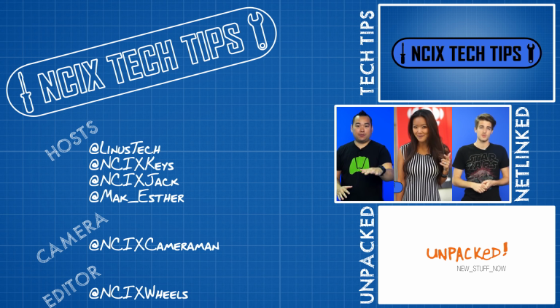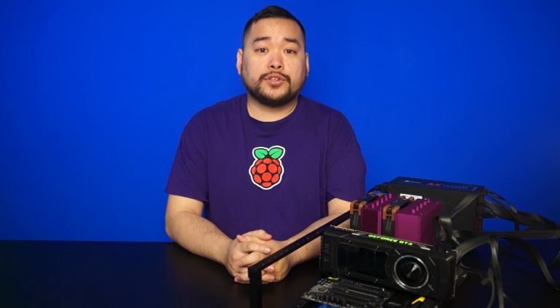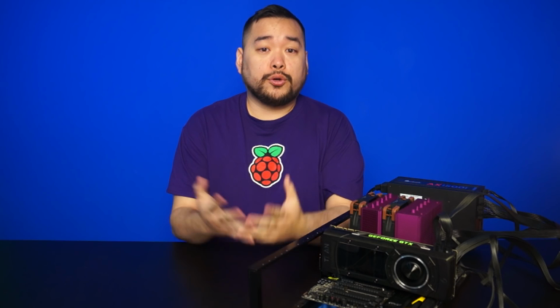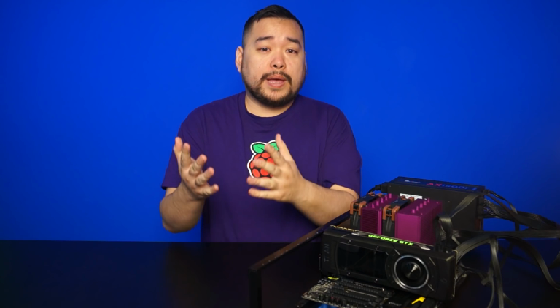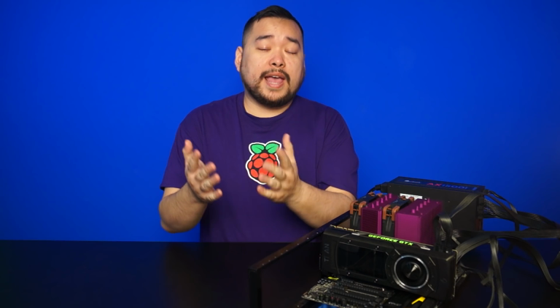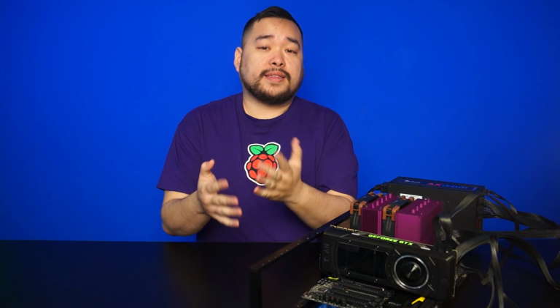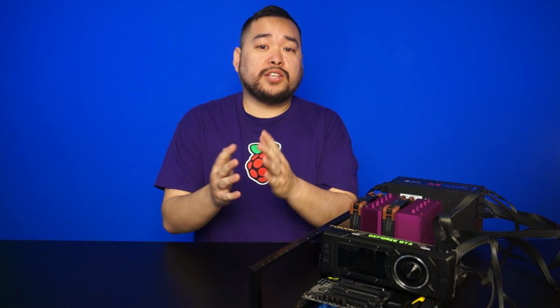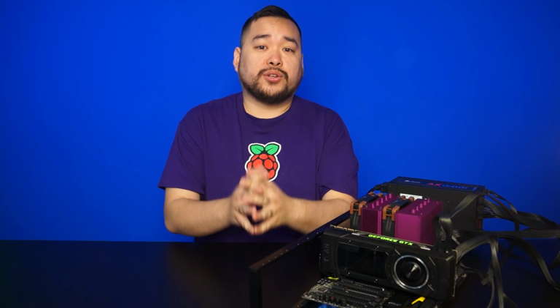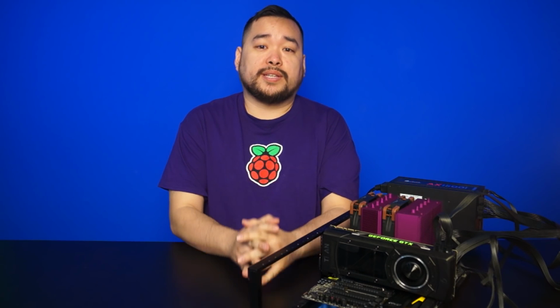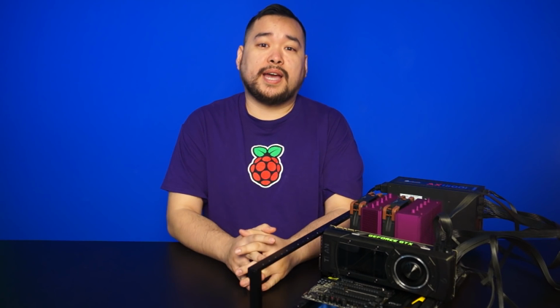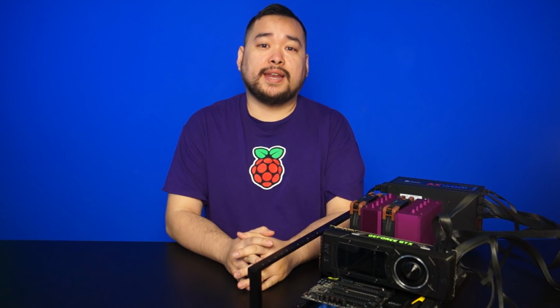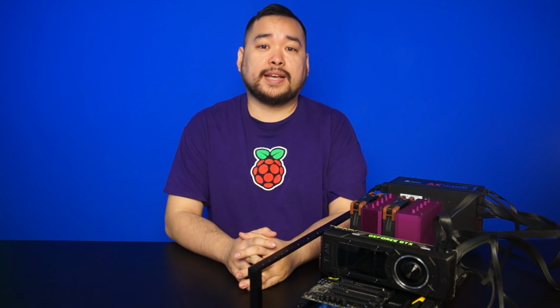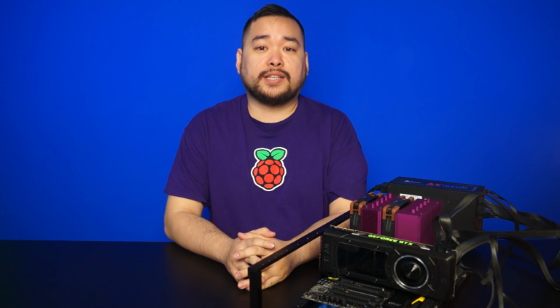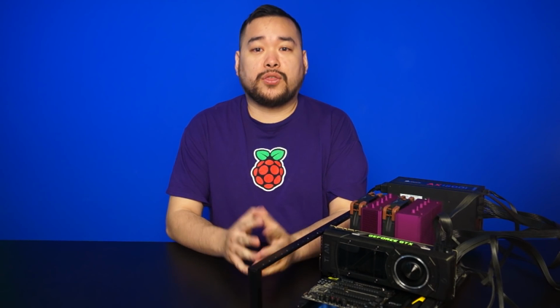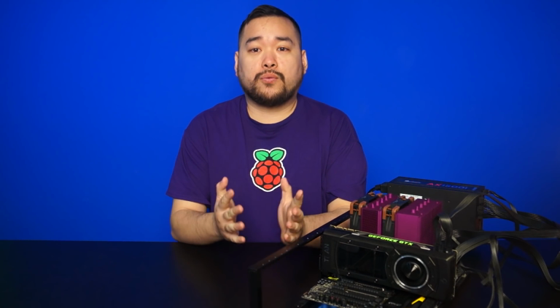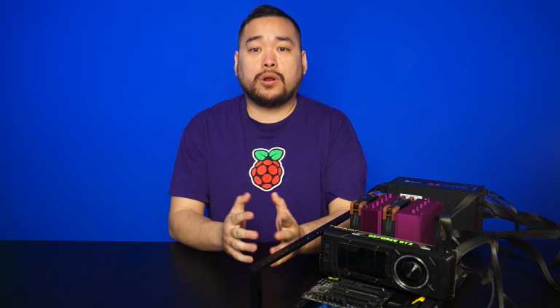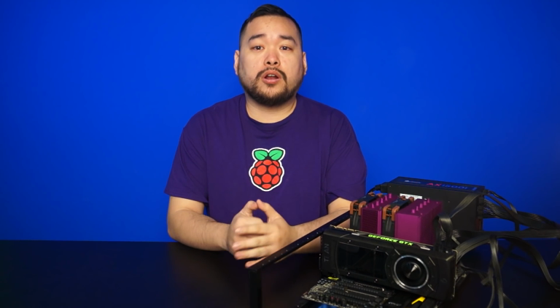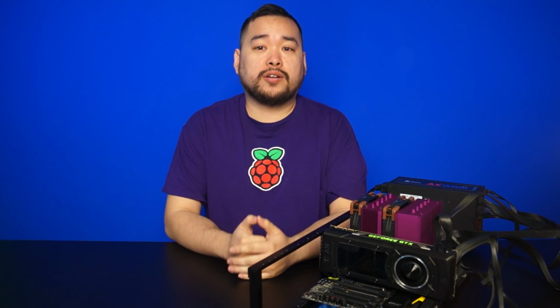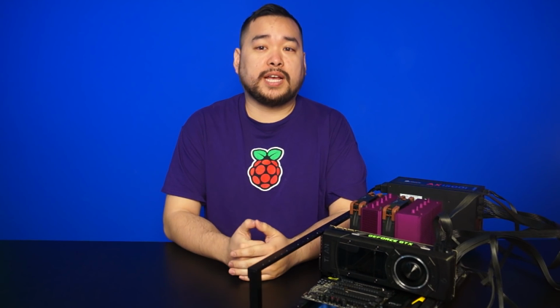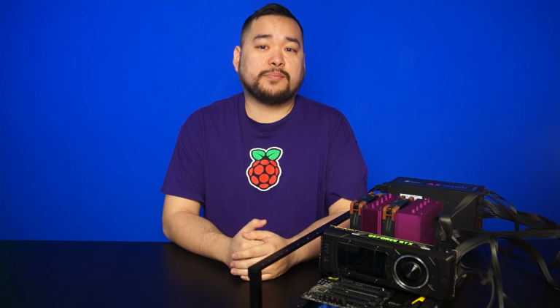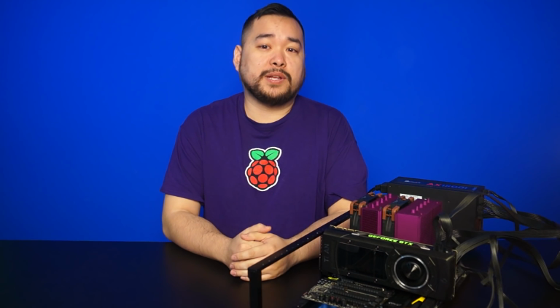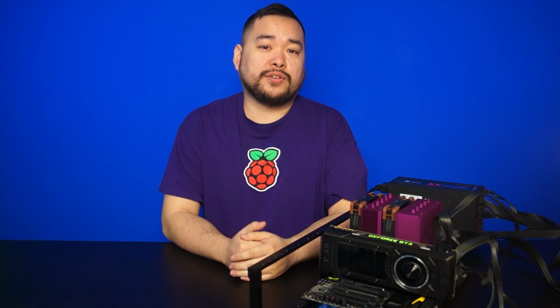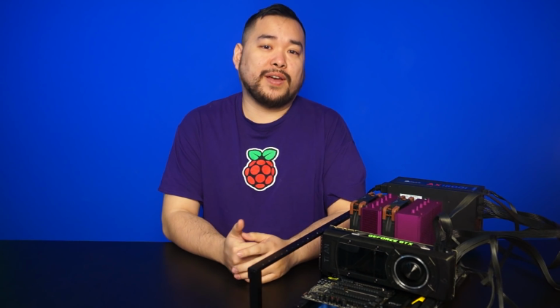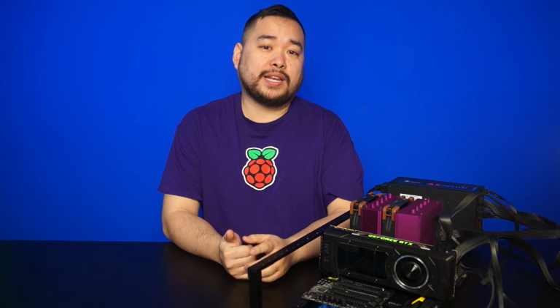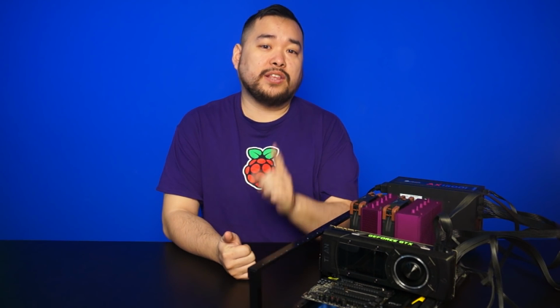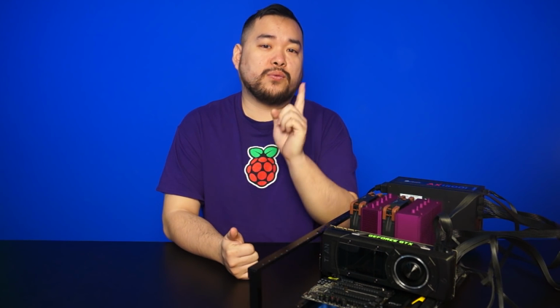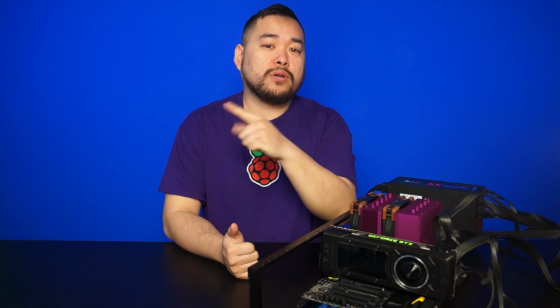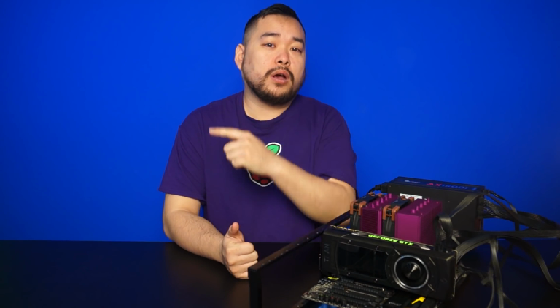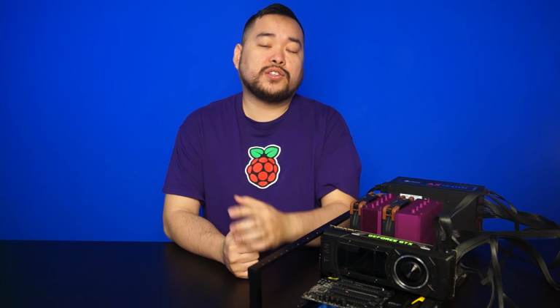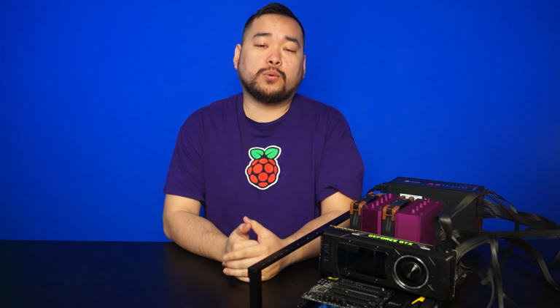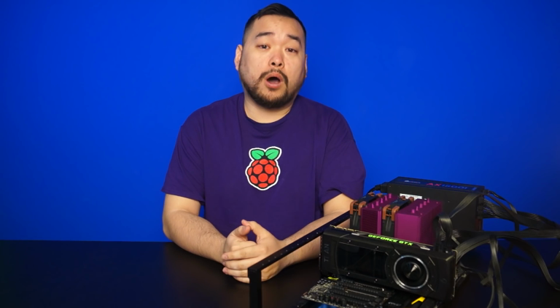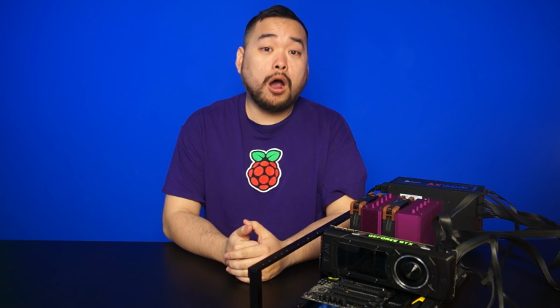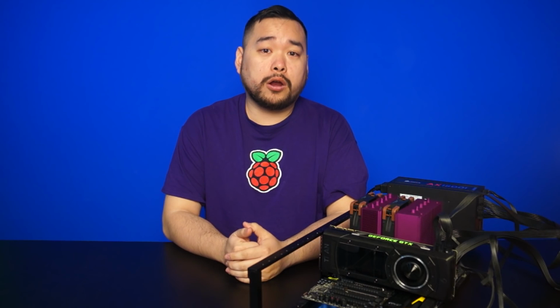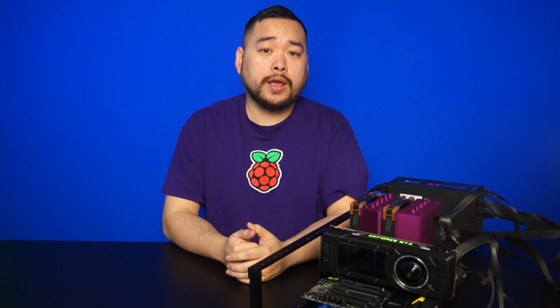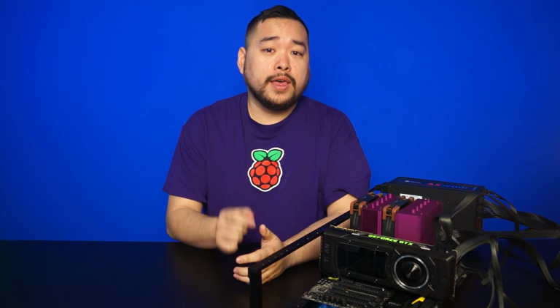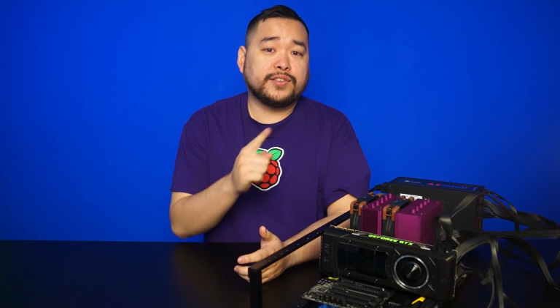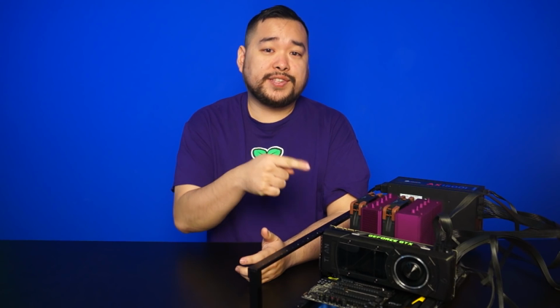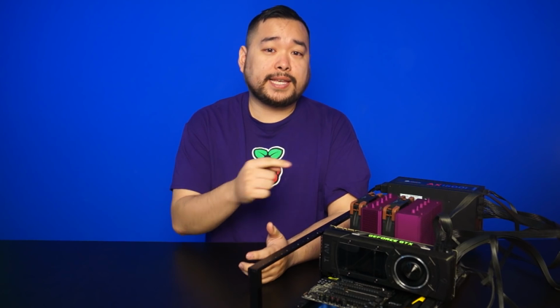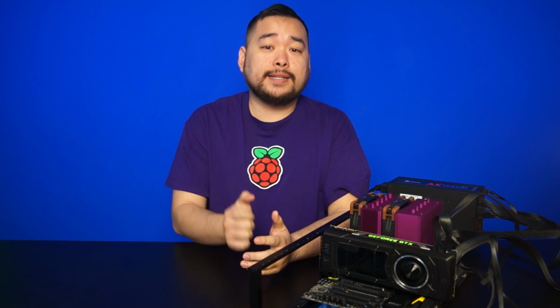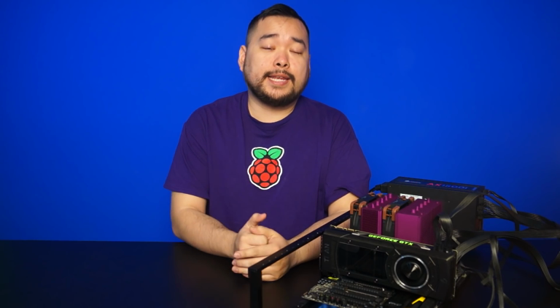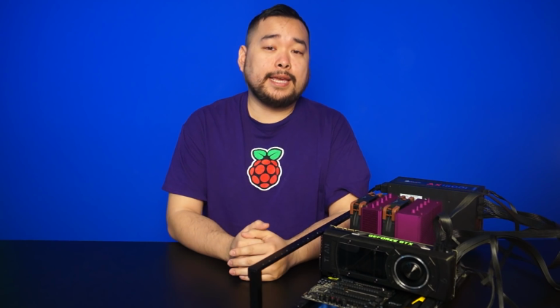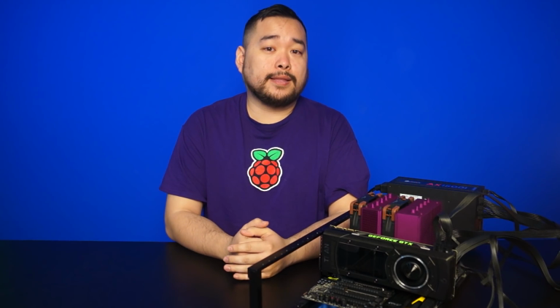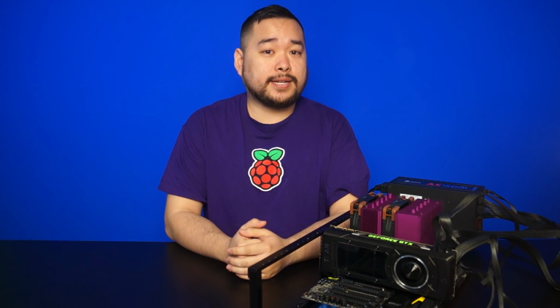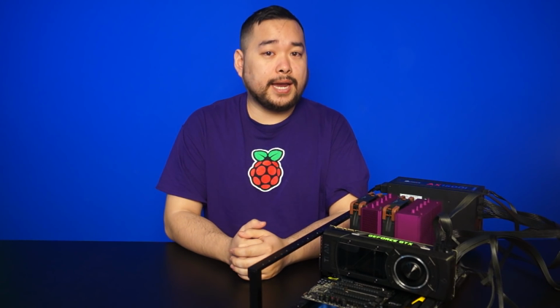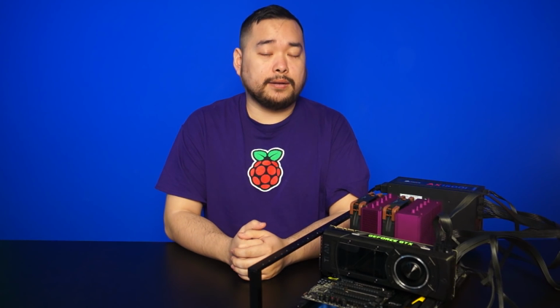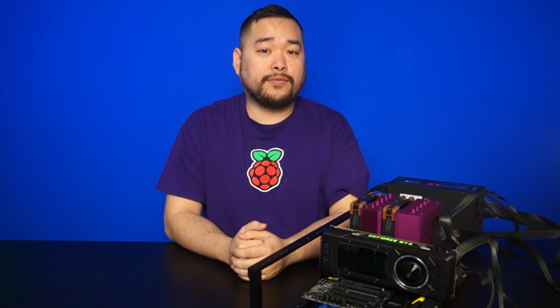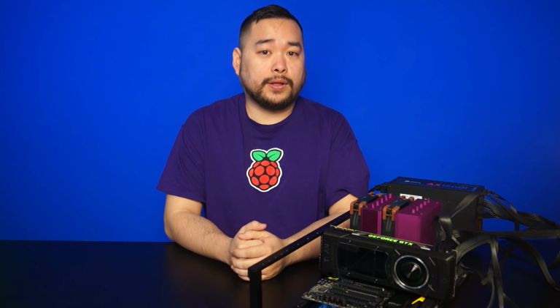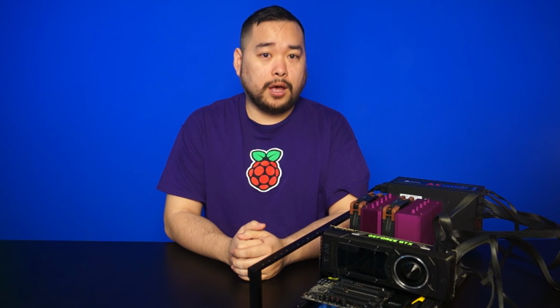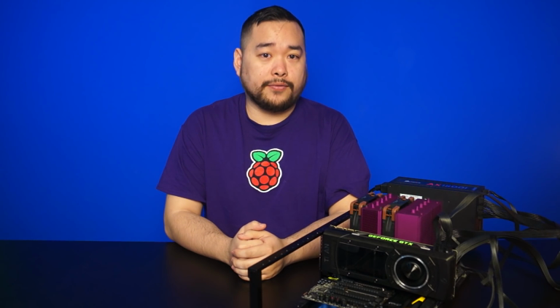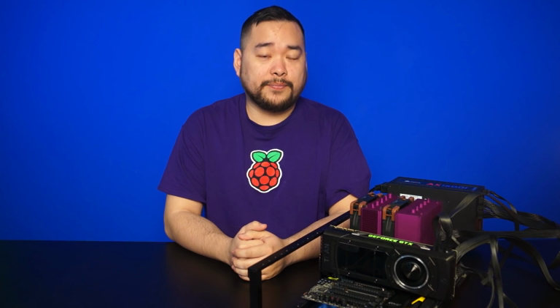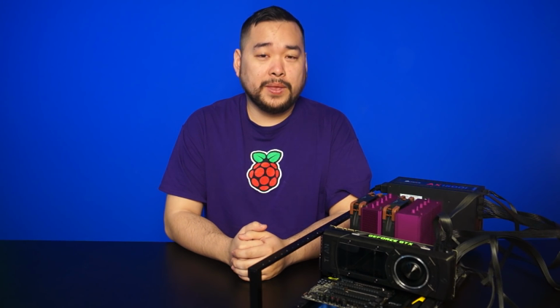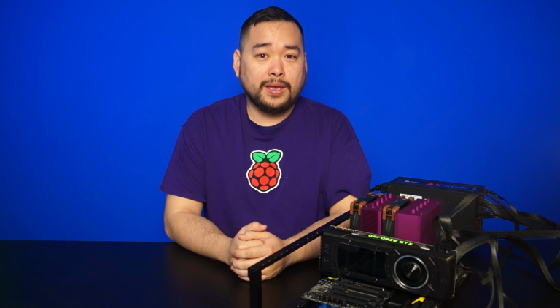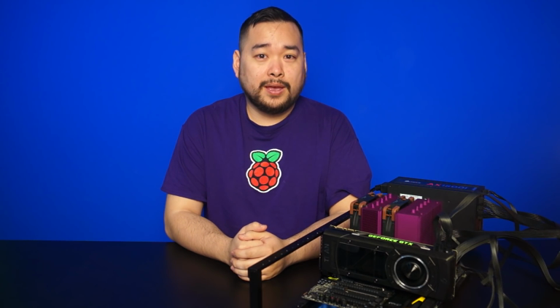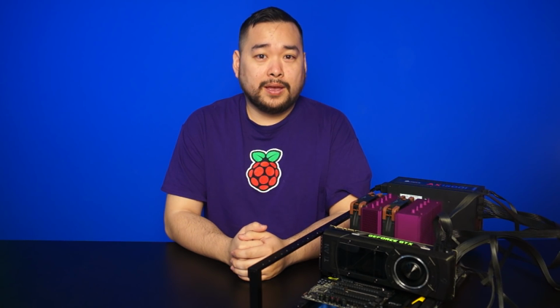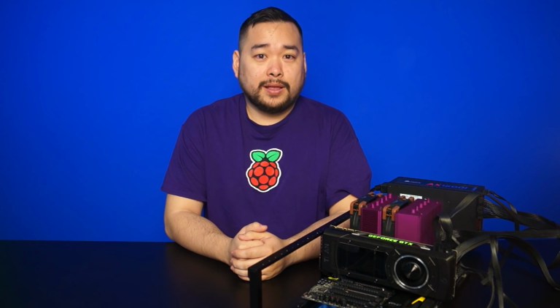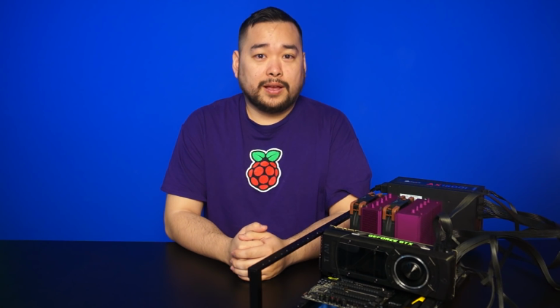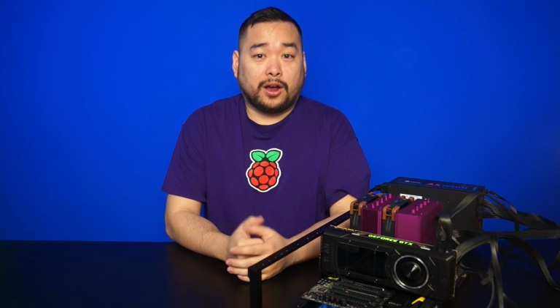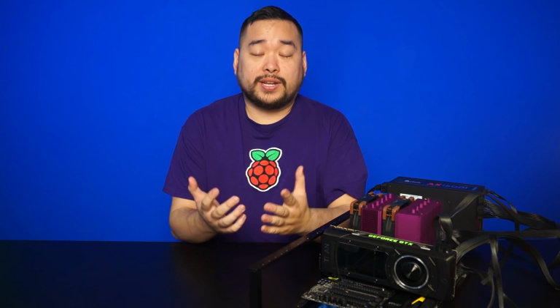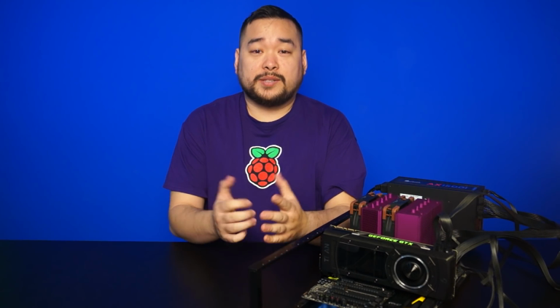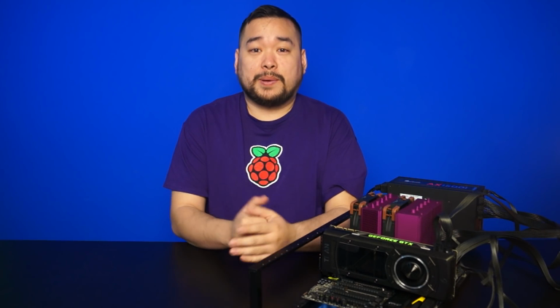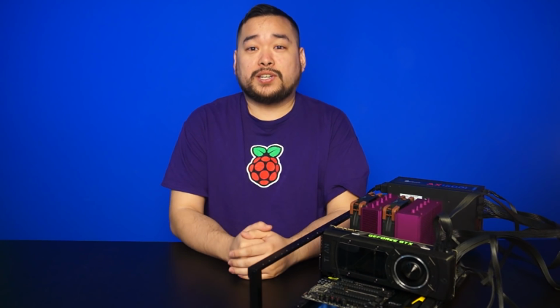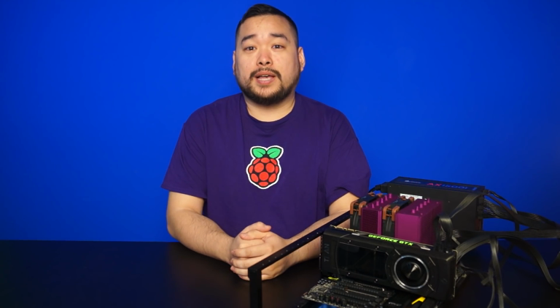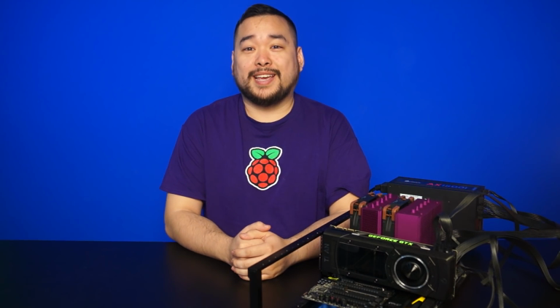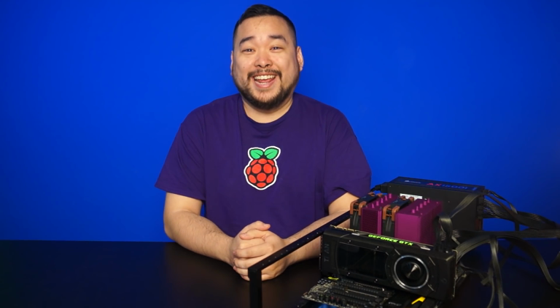So, Anthony took the Titan X and threw it on our test bench — in fact, he threw it so hard the second T in the Titan fell off. Our test bench has it.